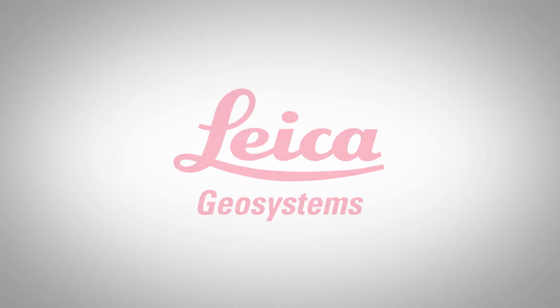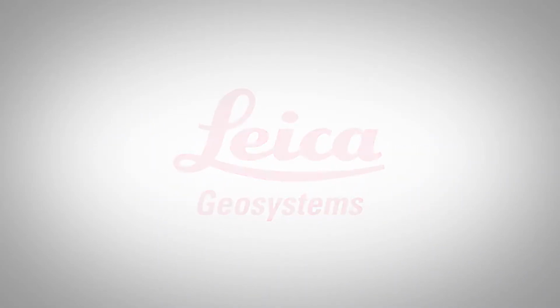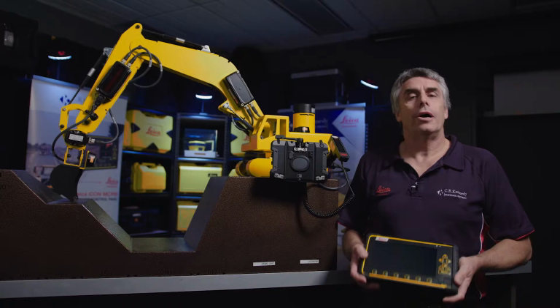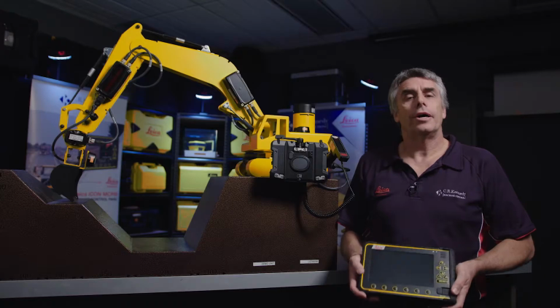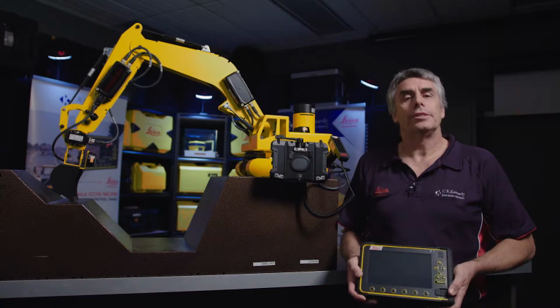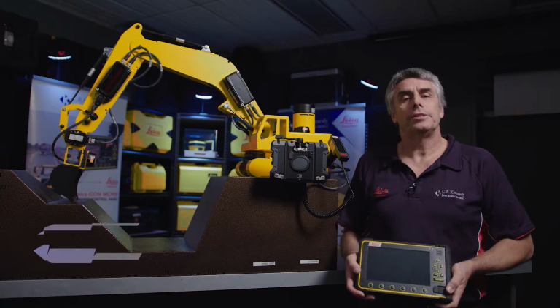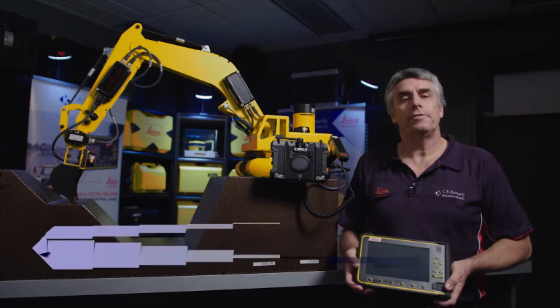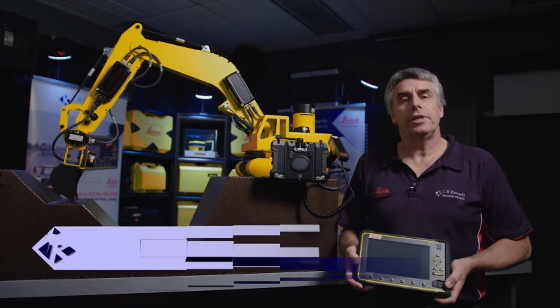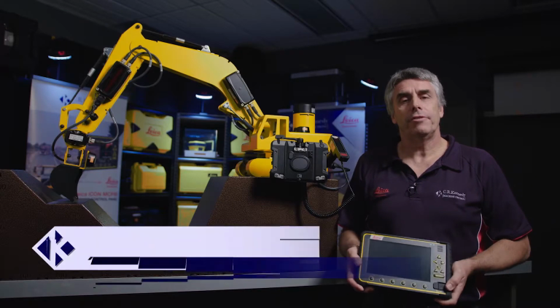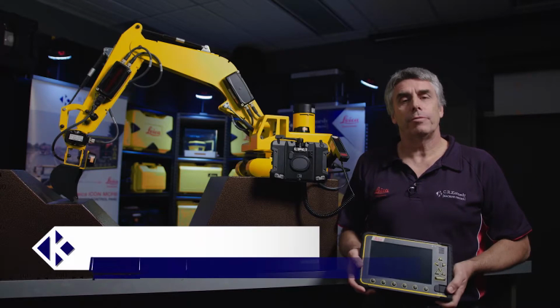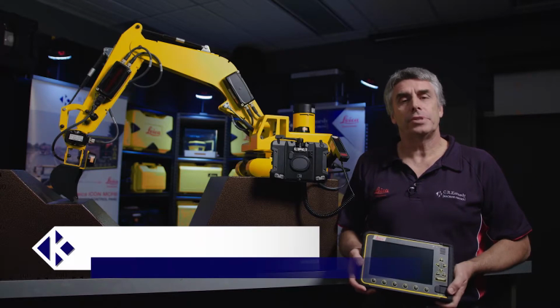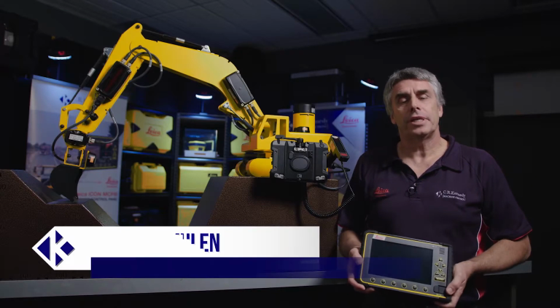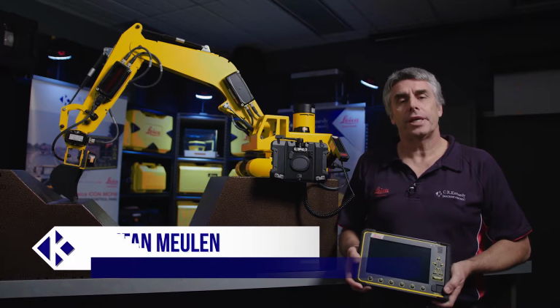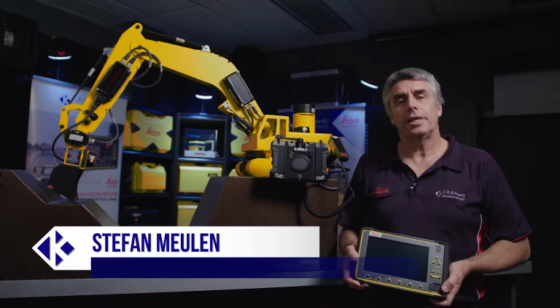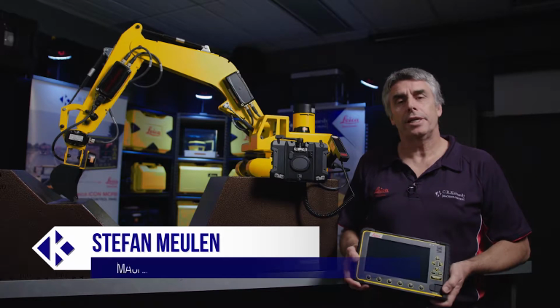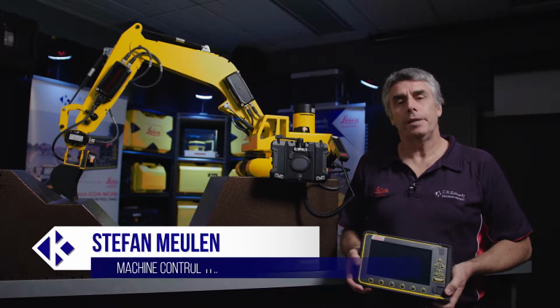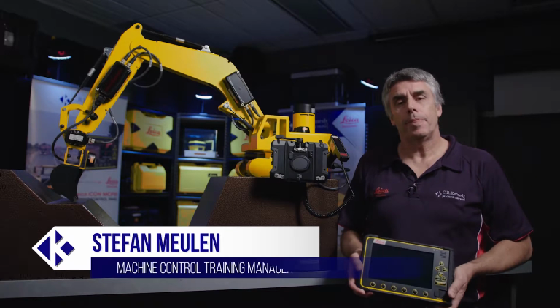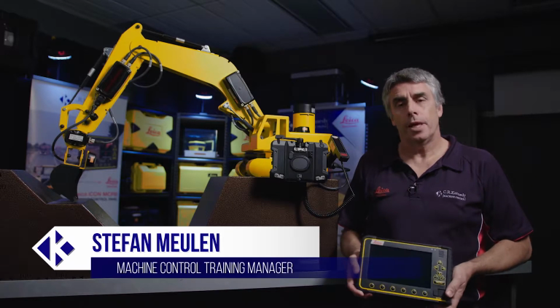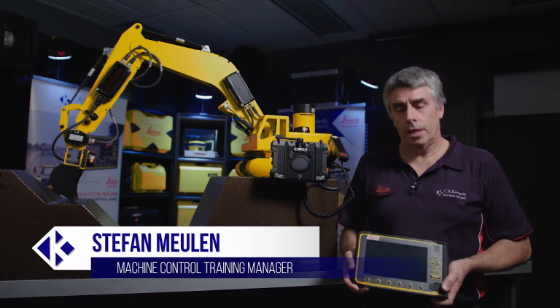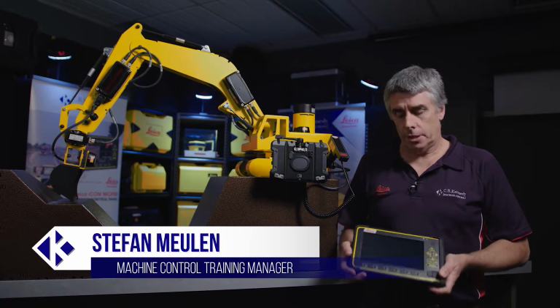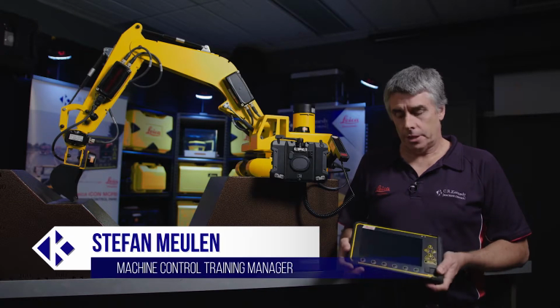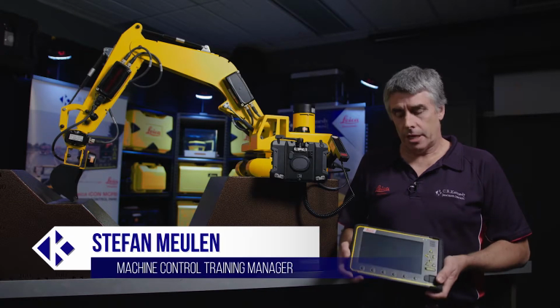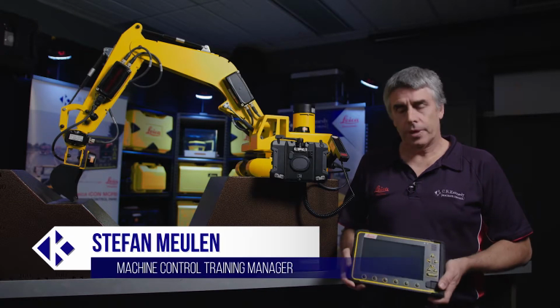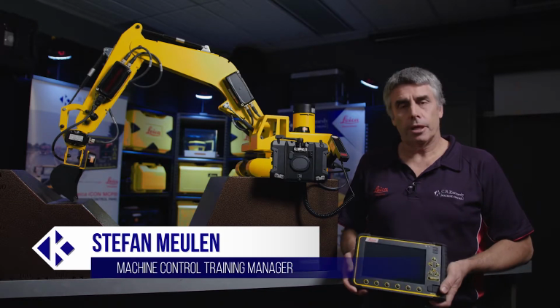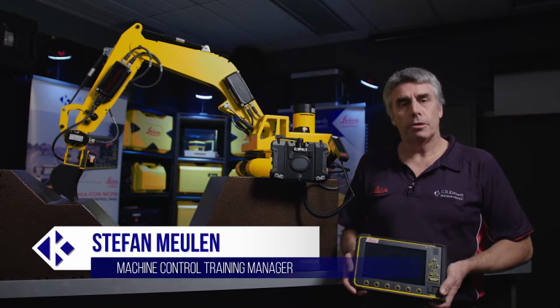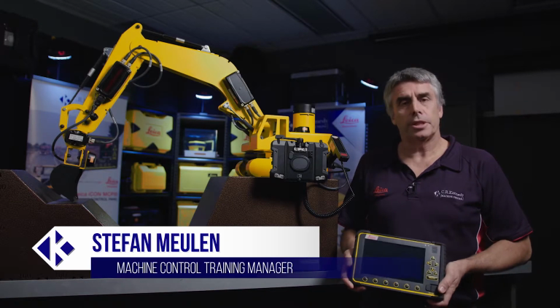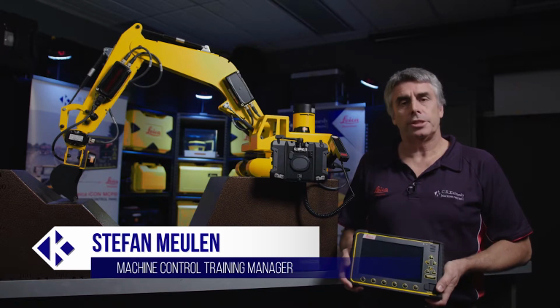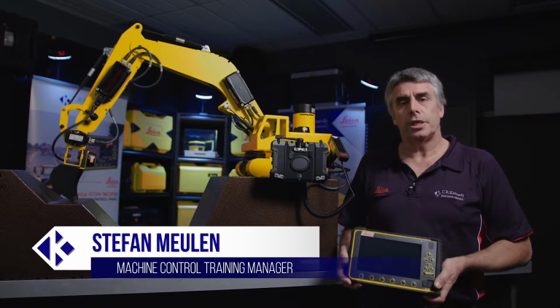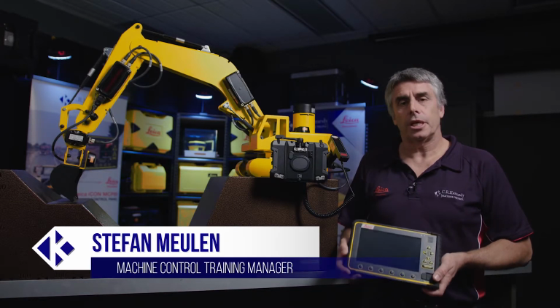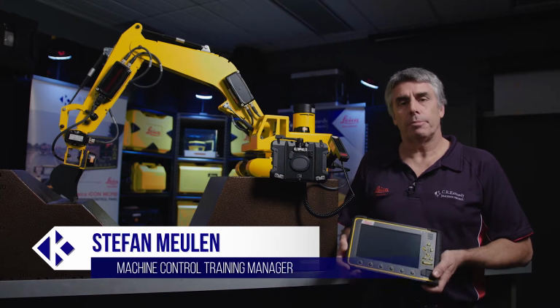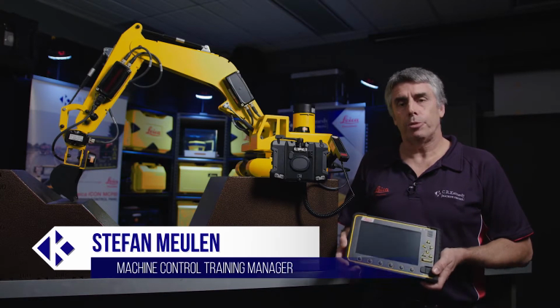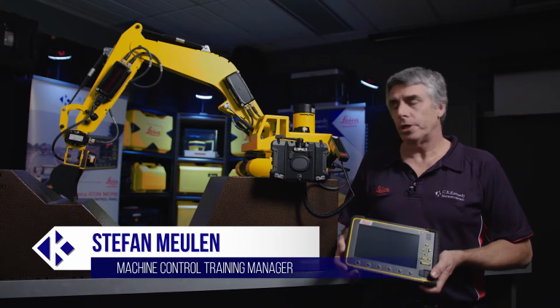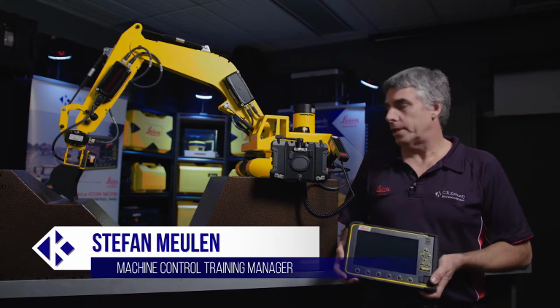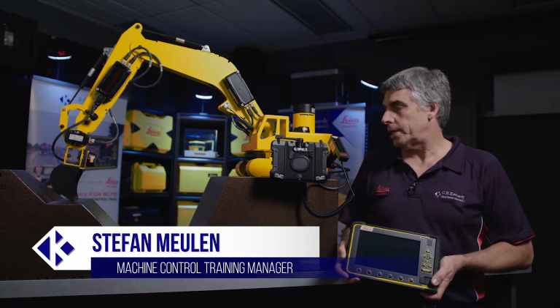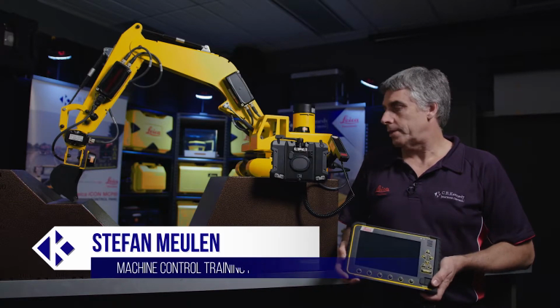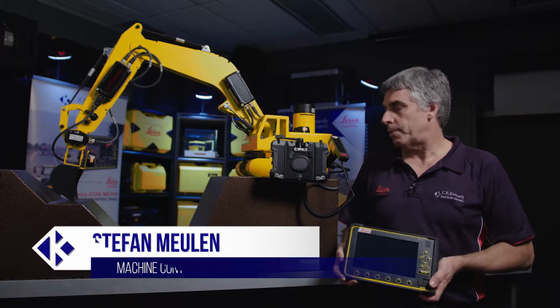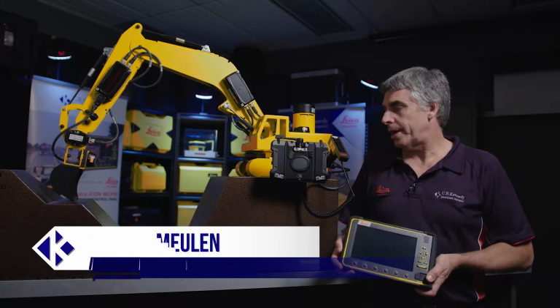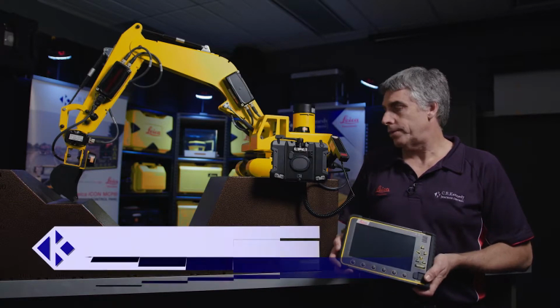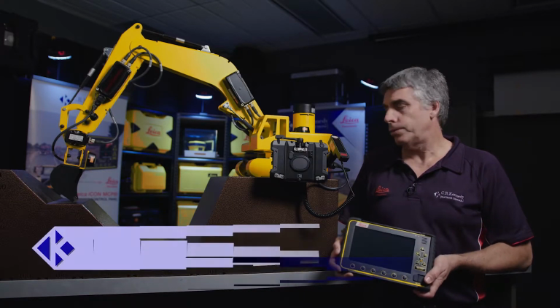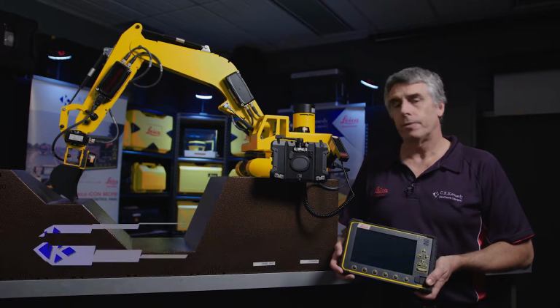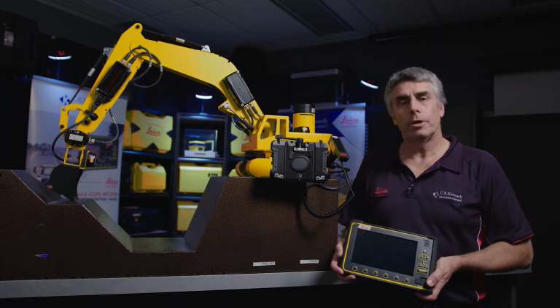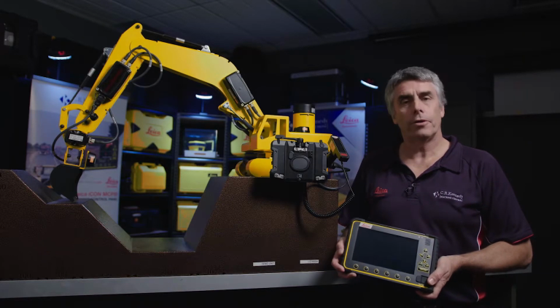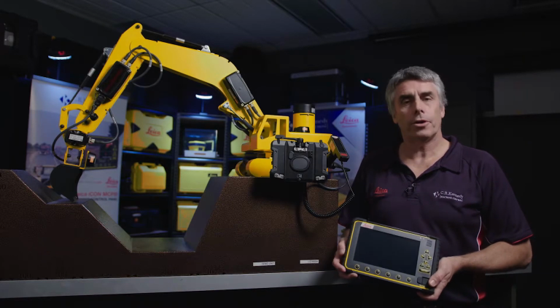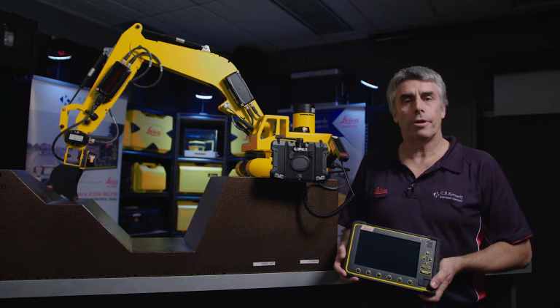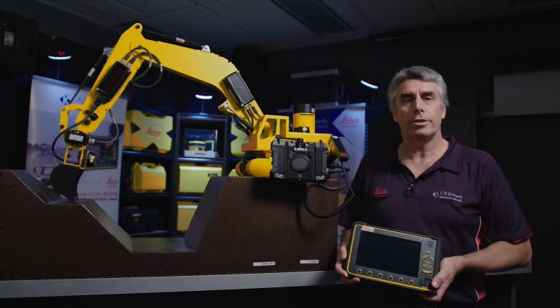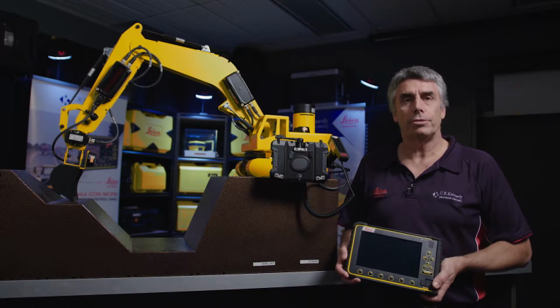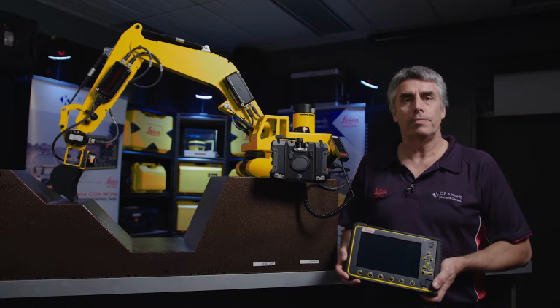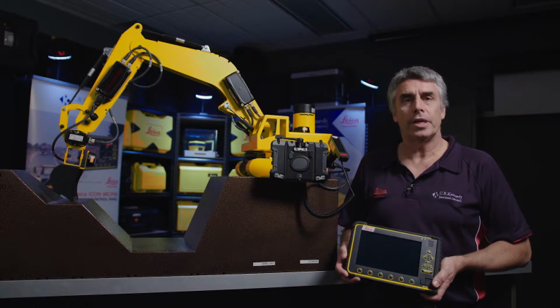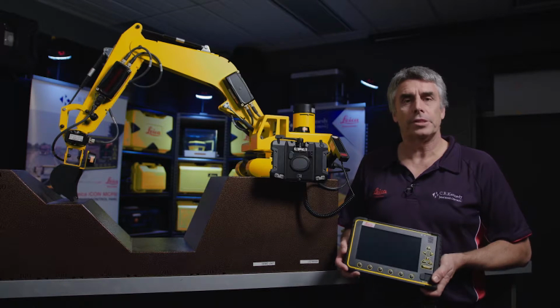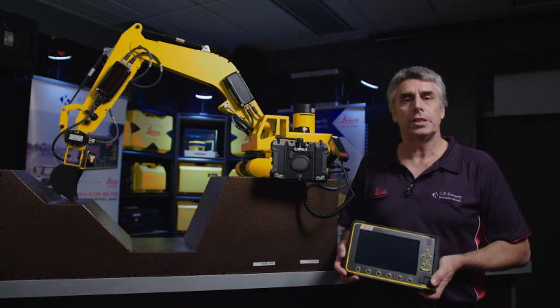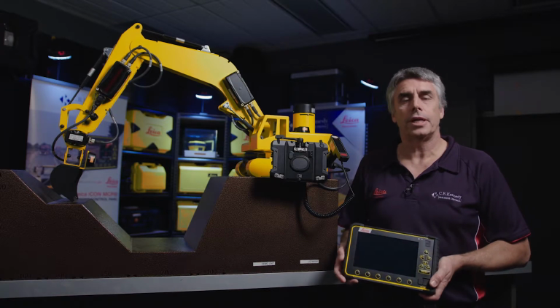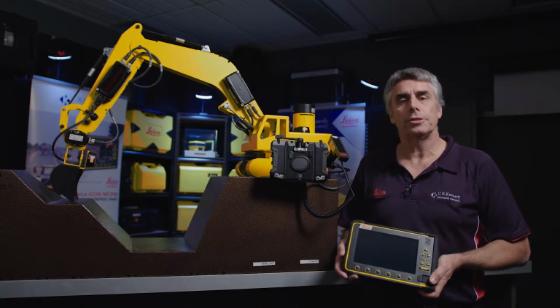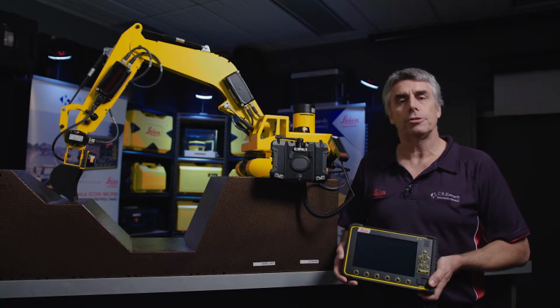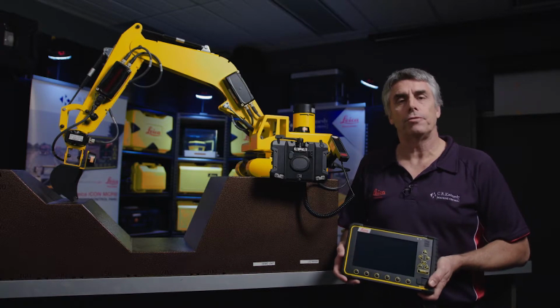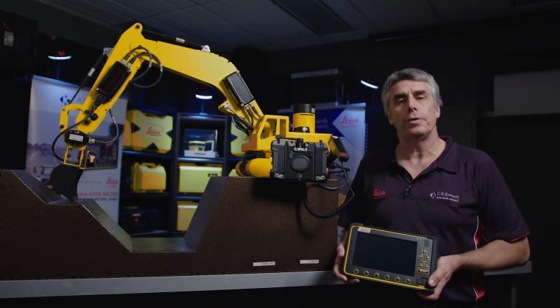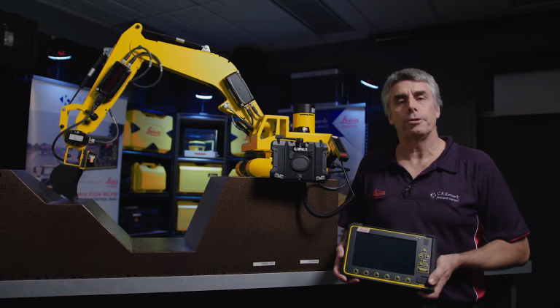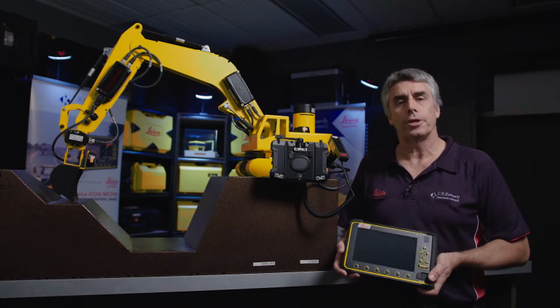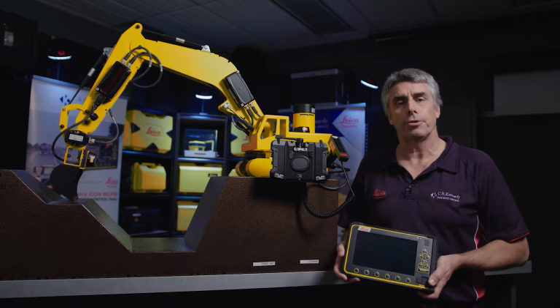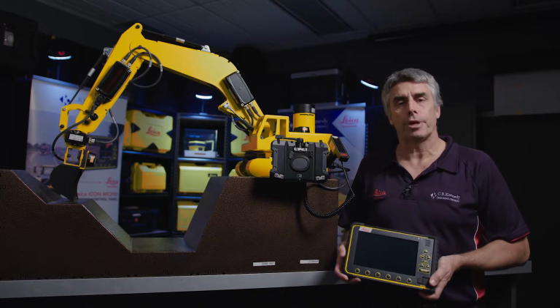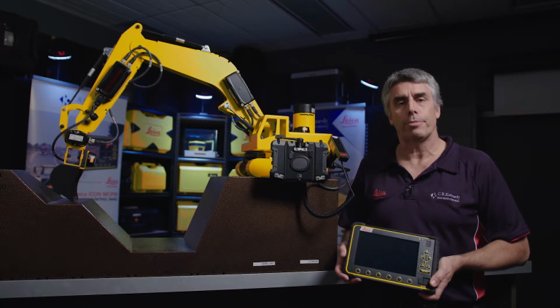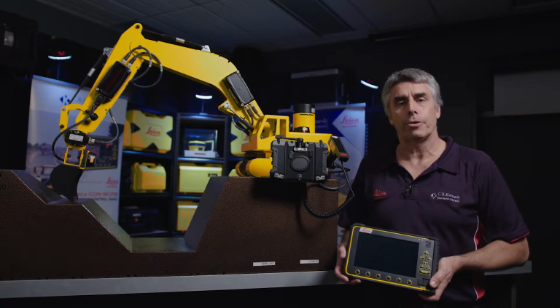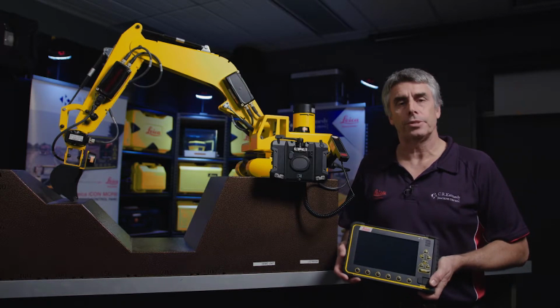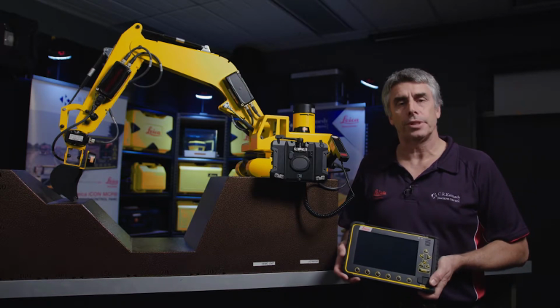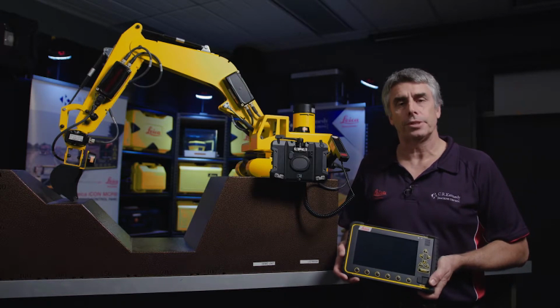Hi, Stefan here from CR Kennedy. Today we're going to look at putting the panel on the cradle and starting the software in the correct process.